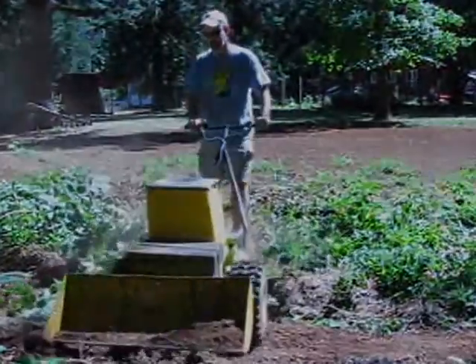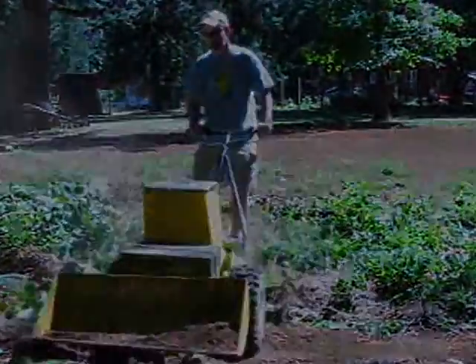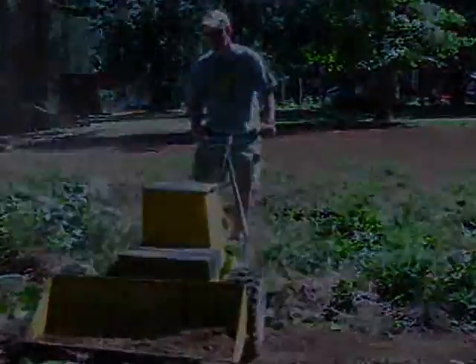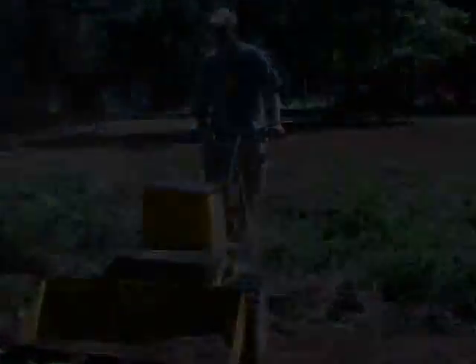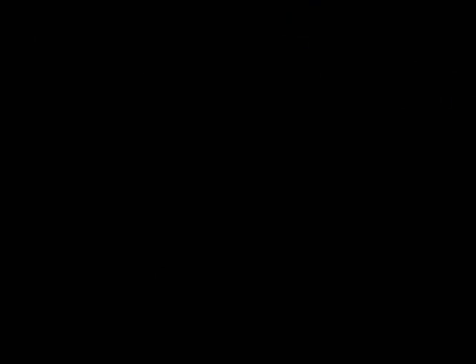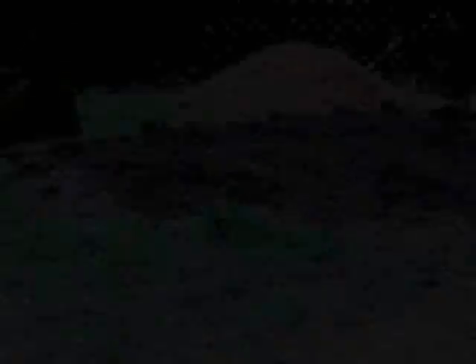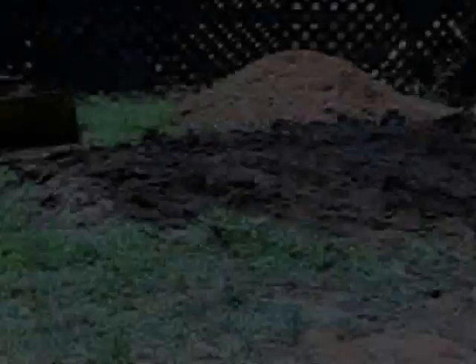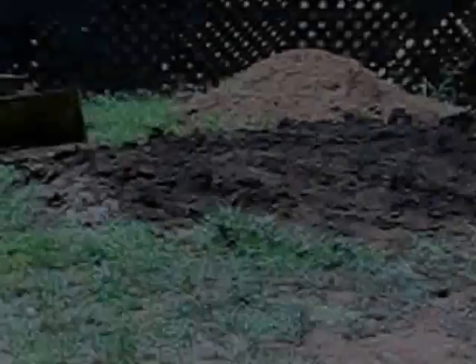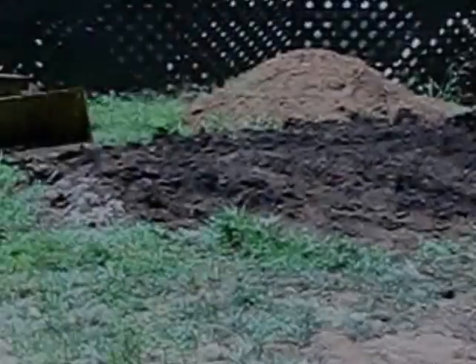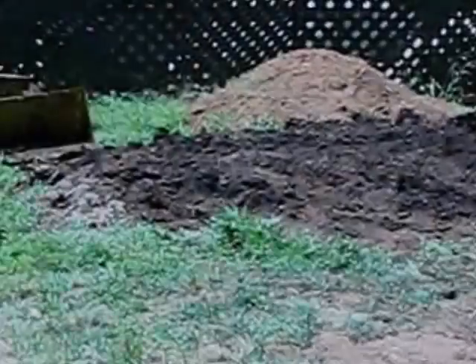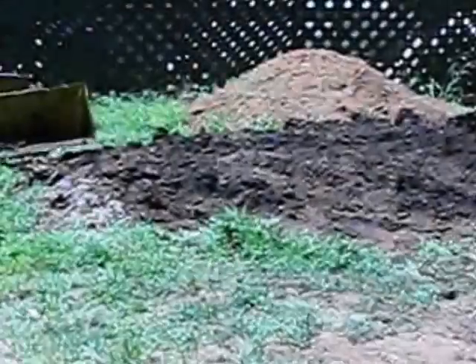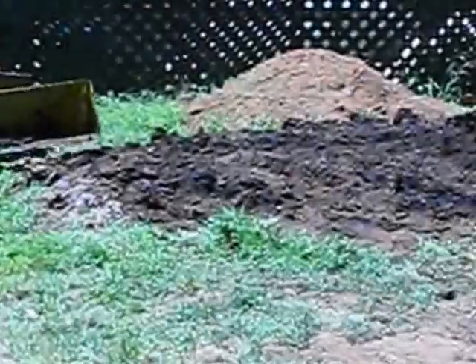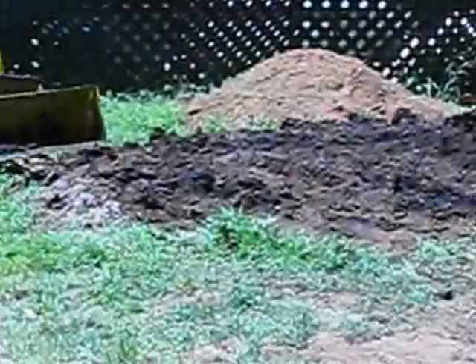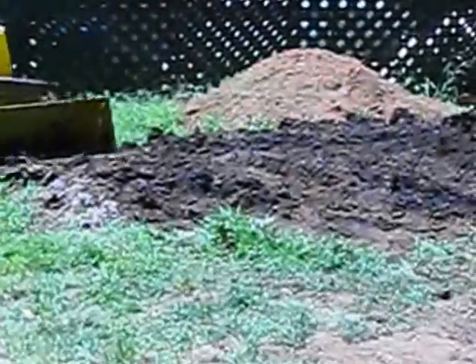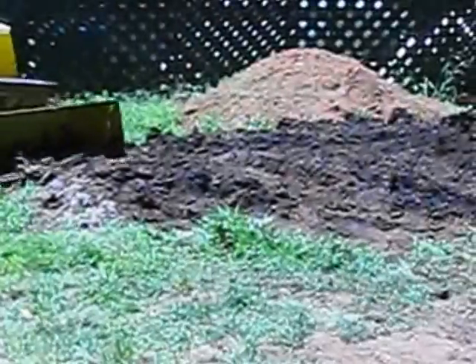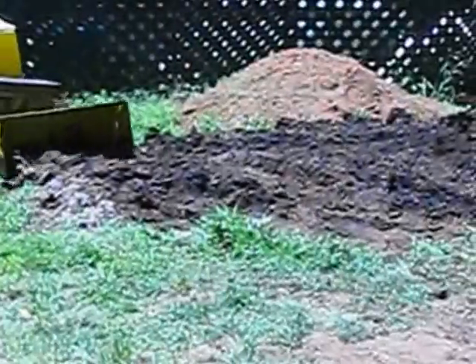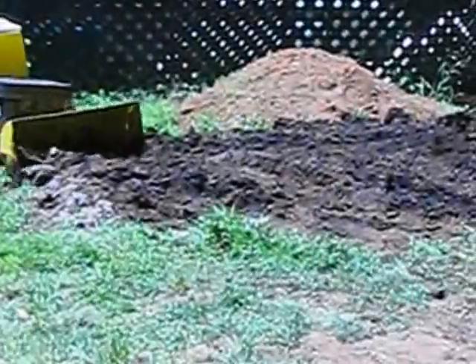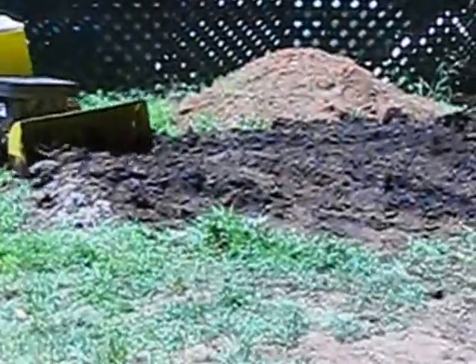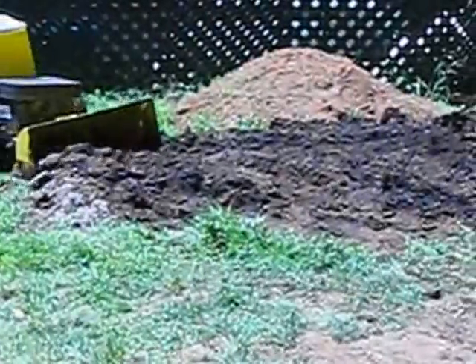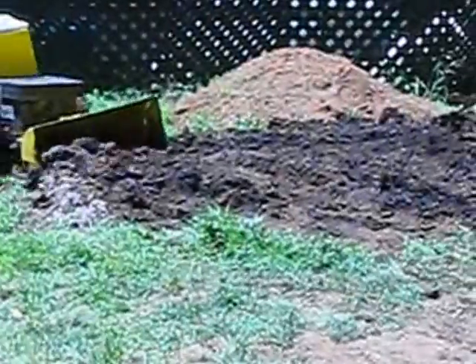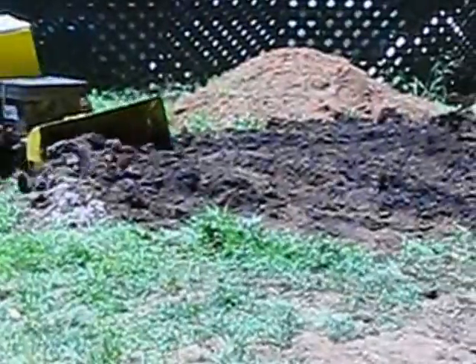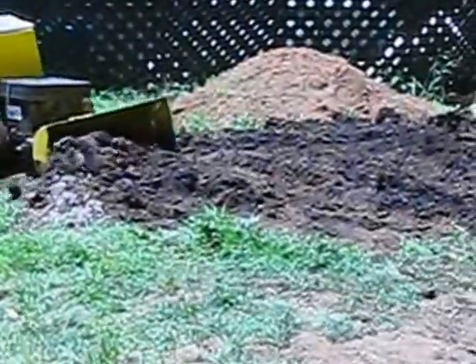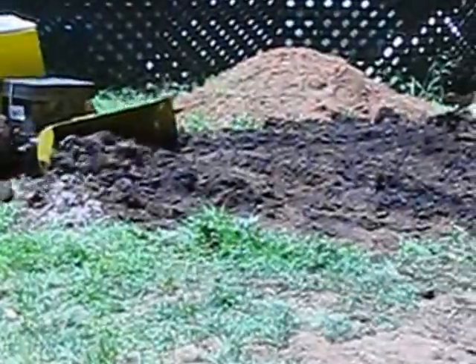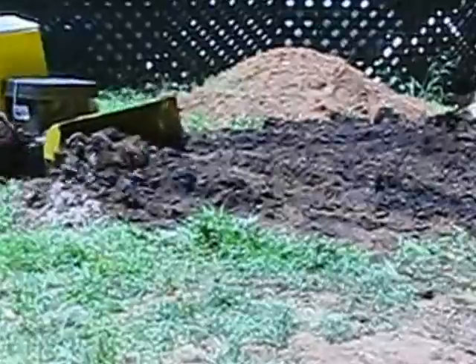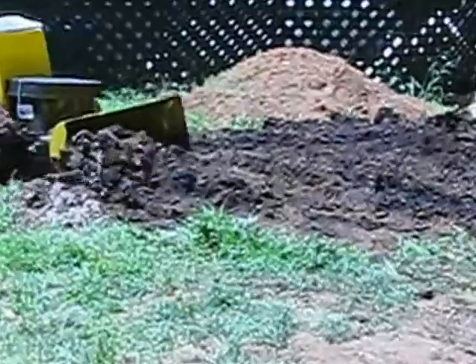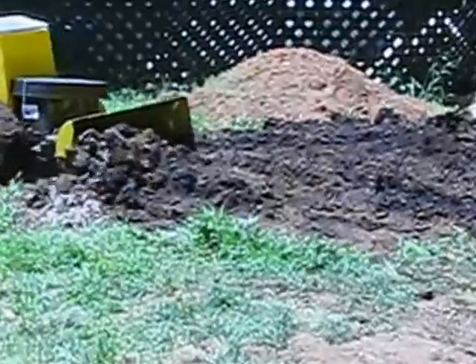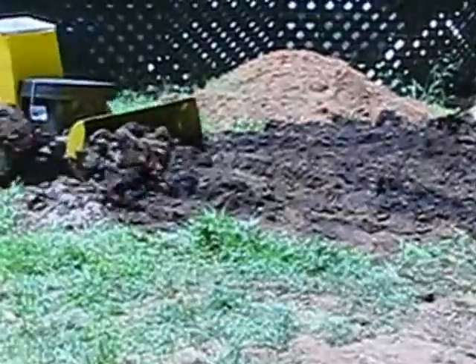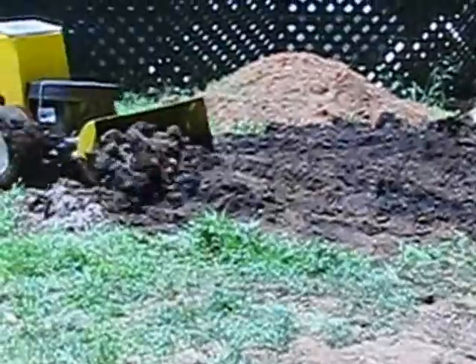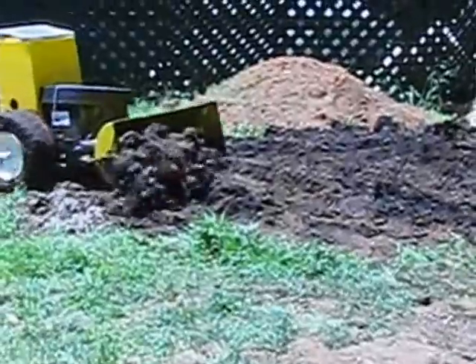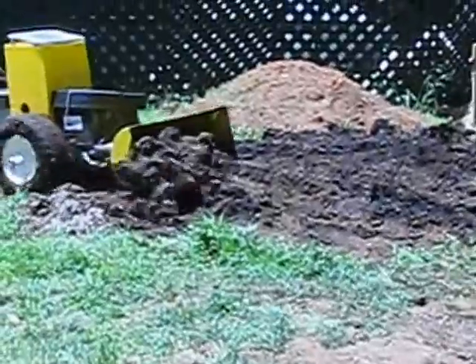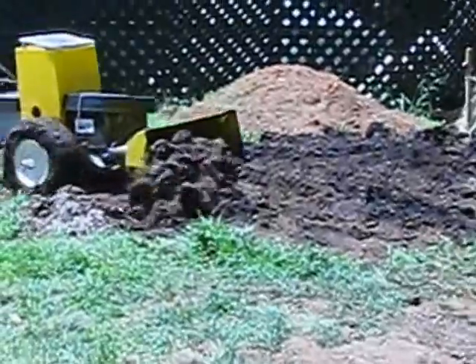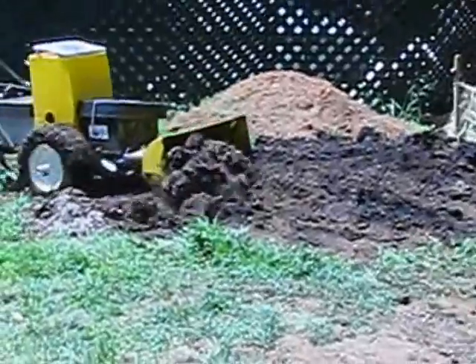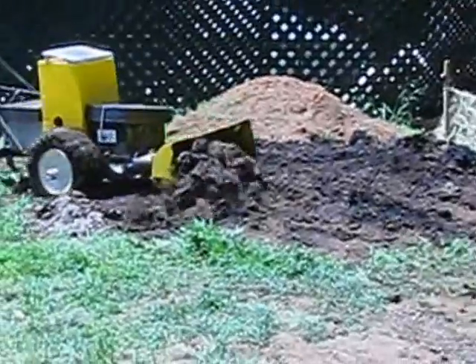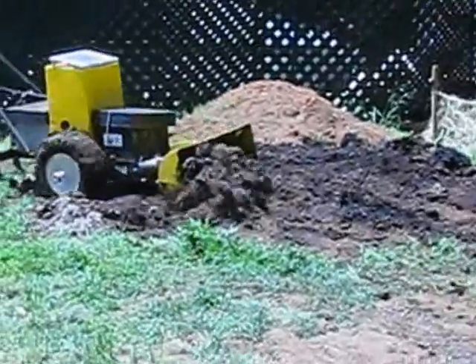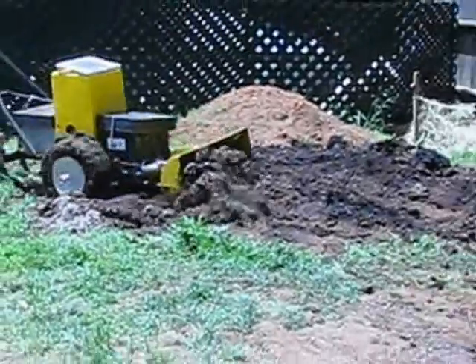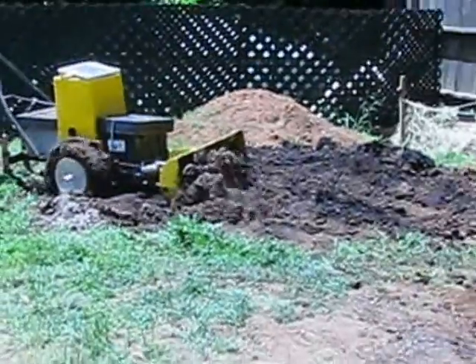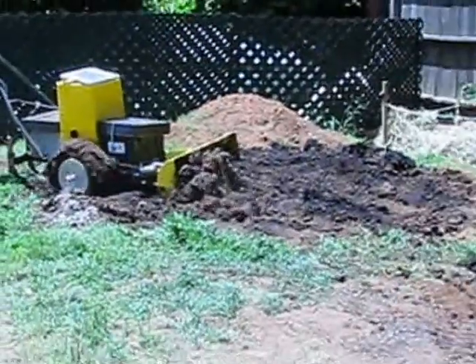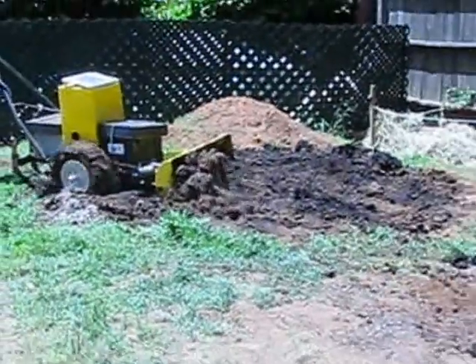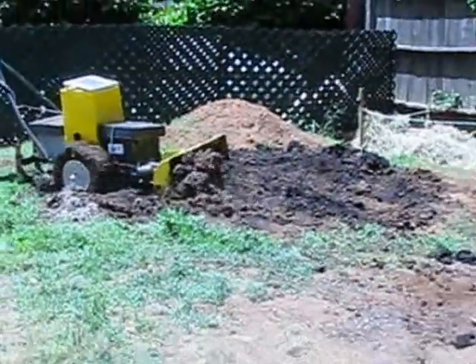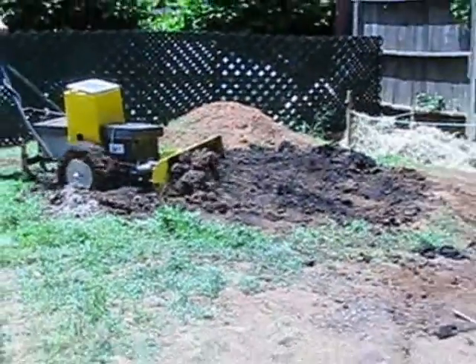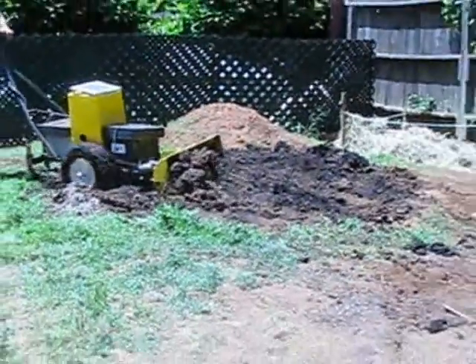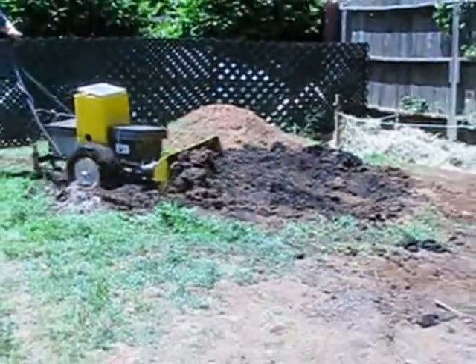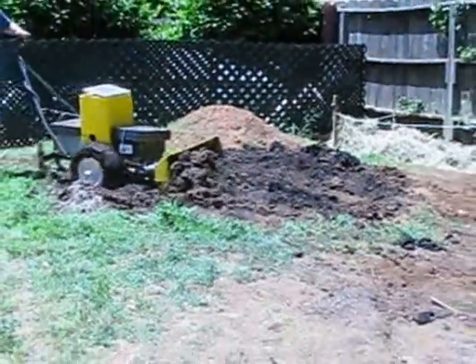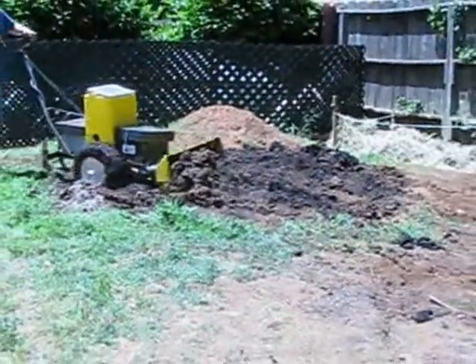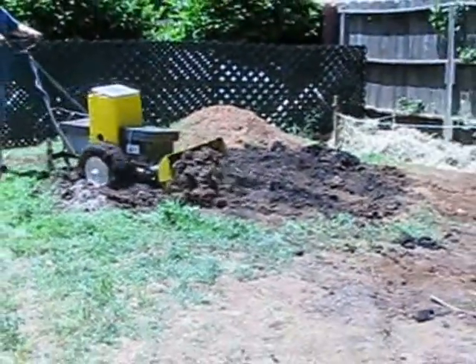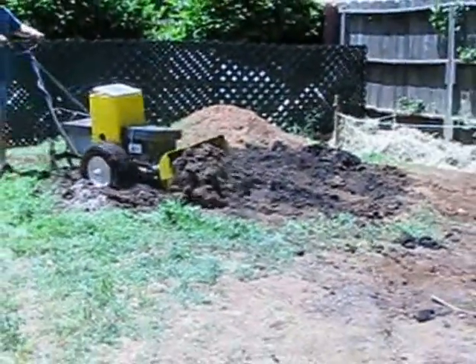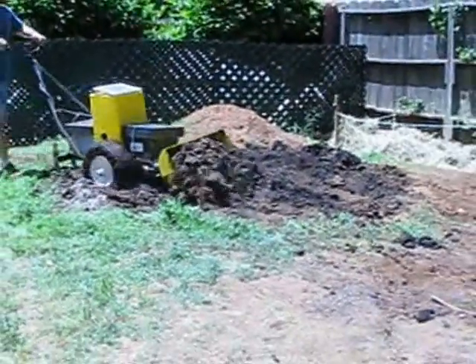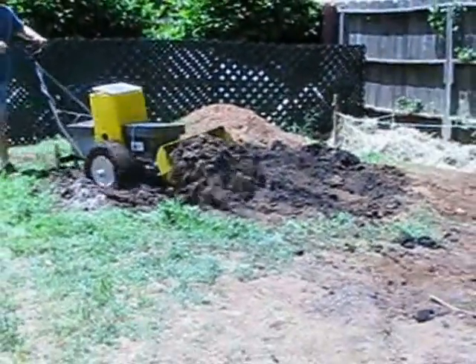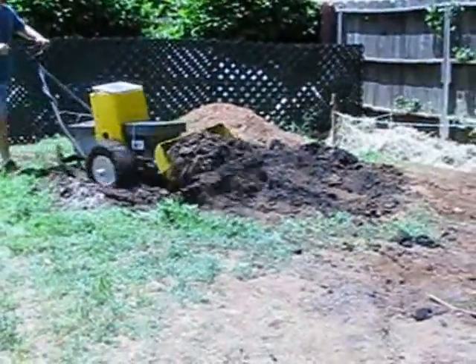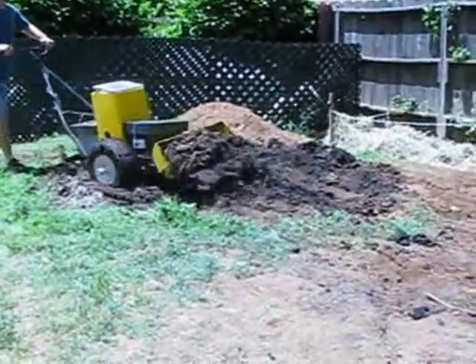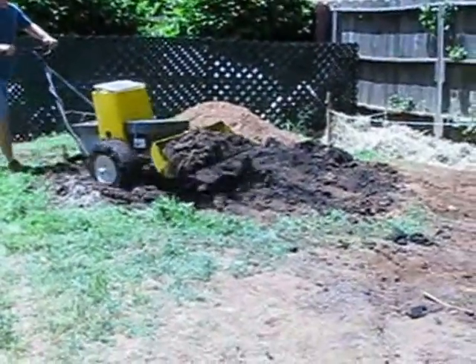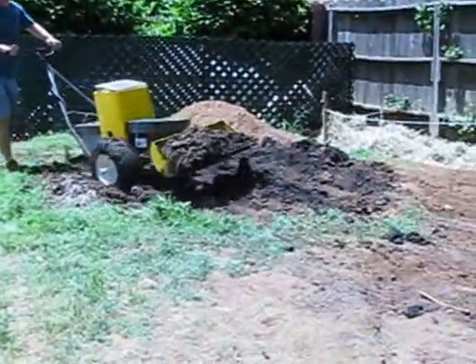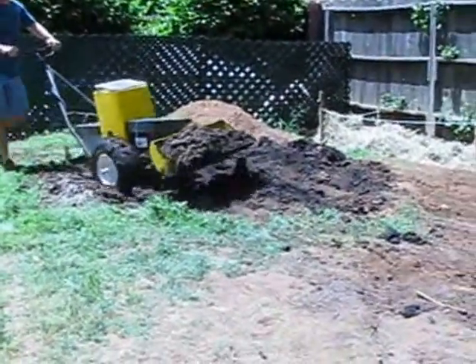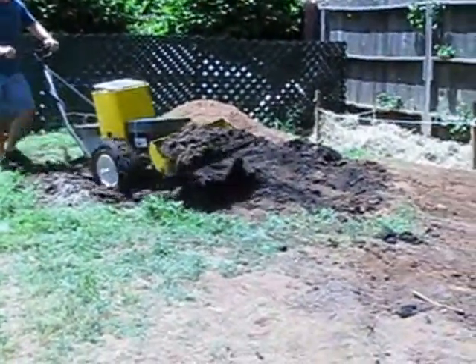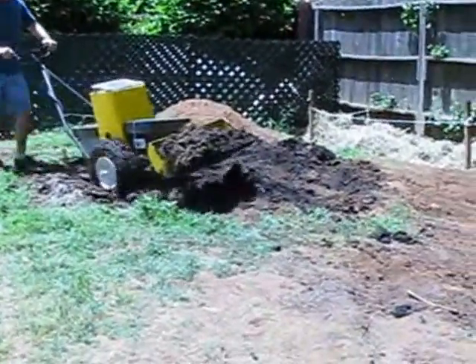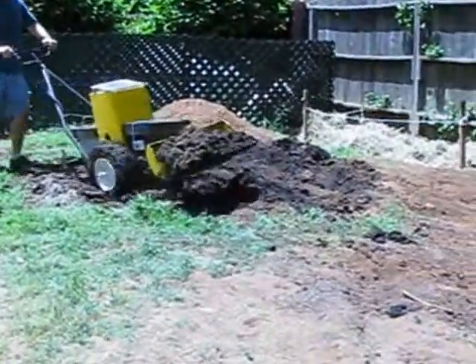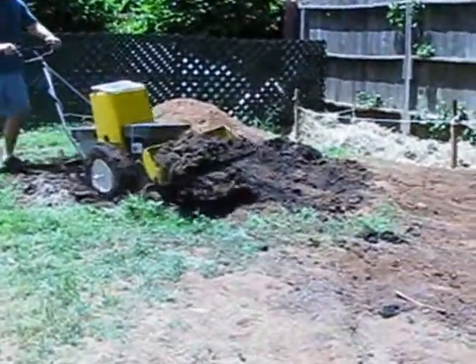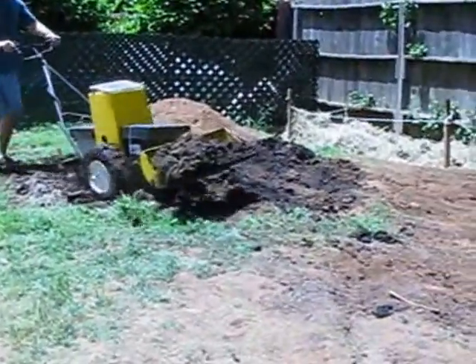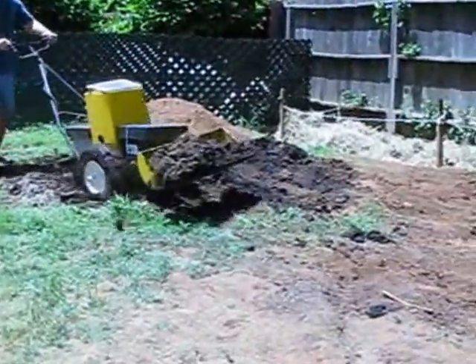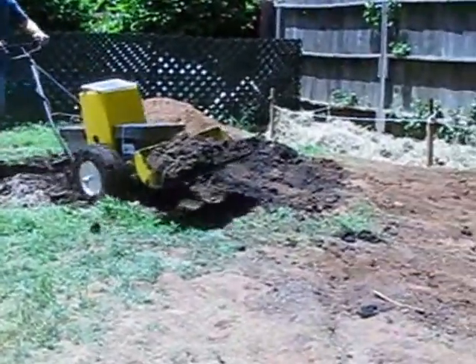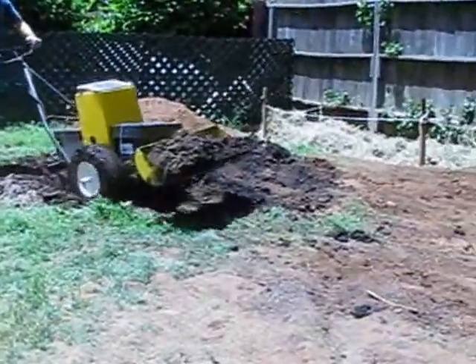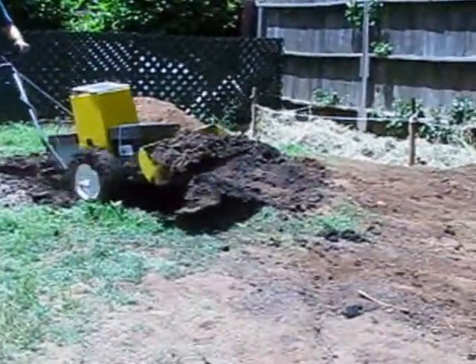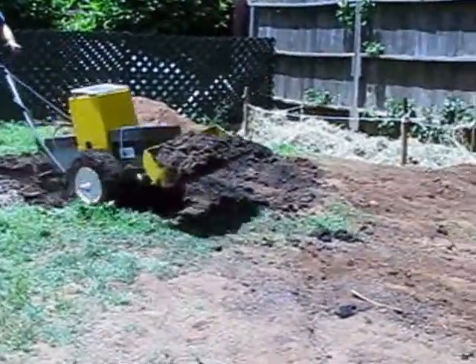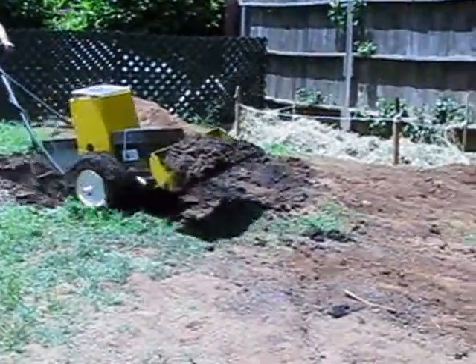There's no reason to rent a loader to move dirt or manure. The electric tractor does this without fuel or oil.